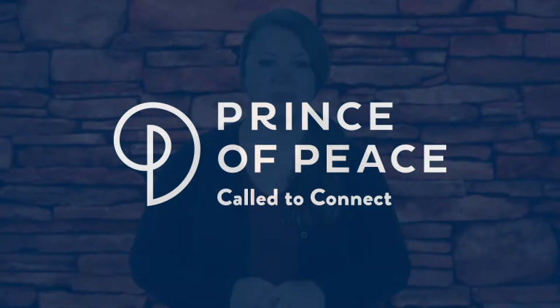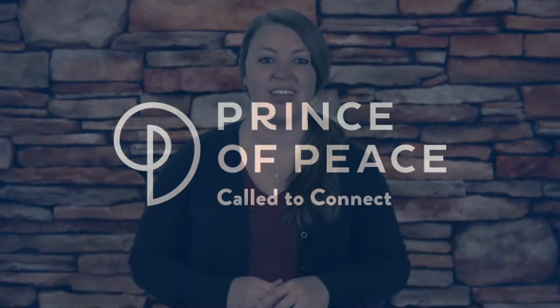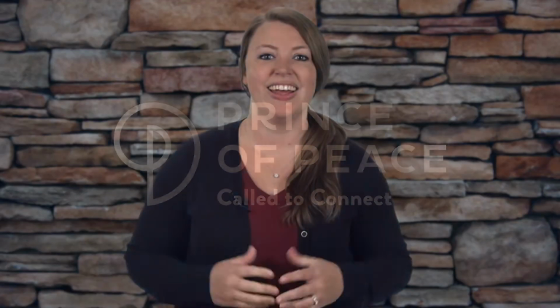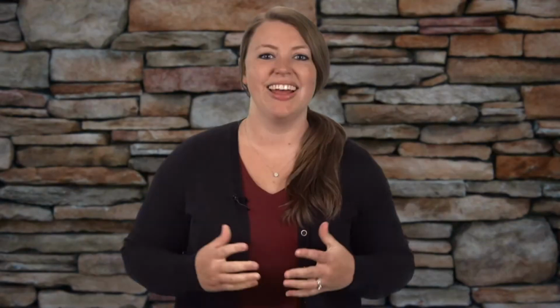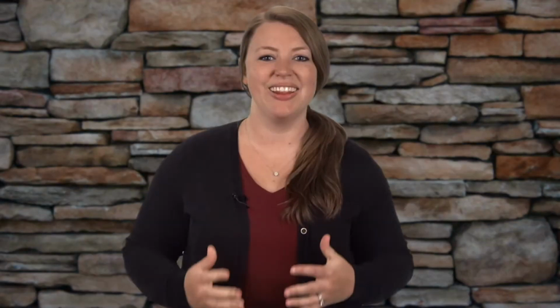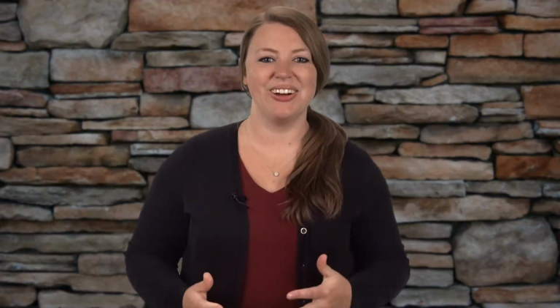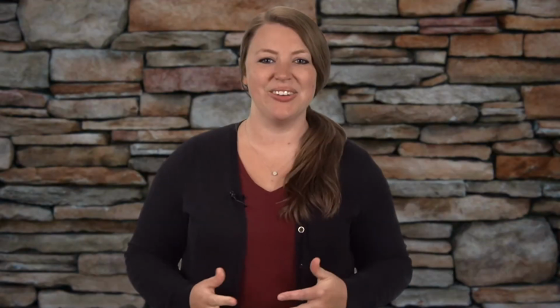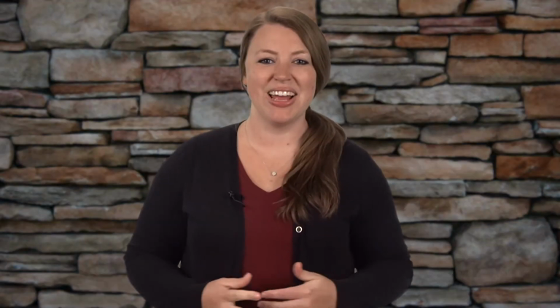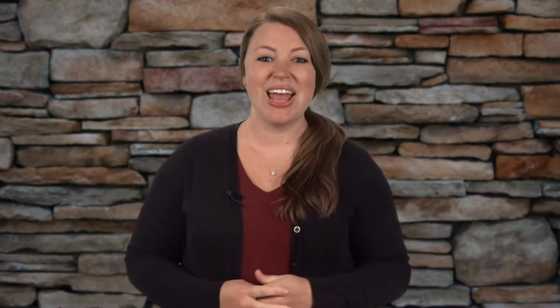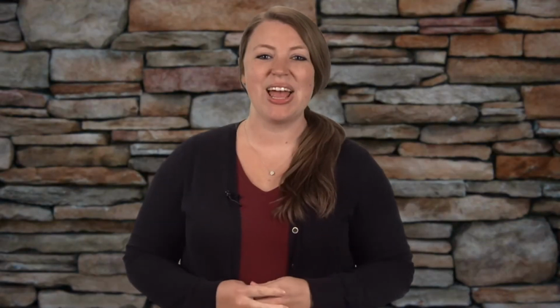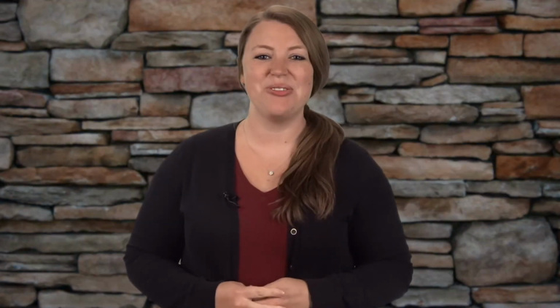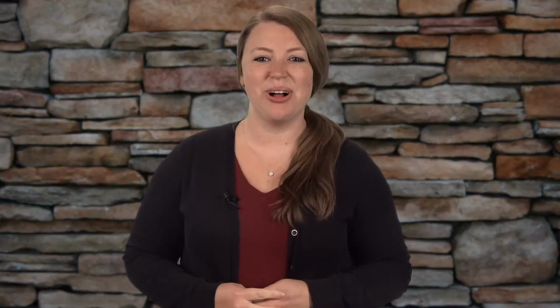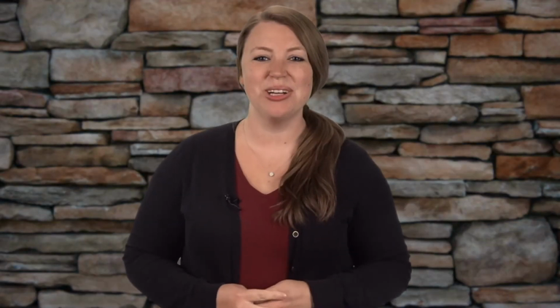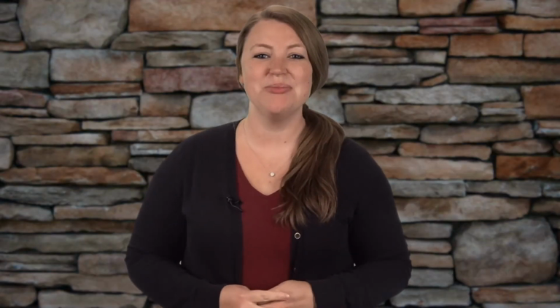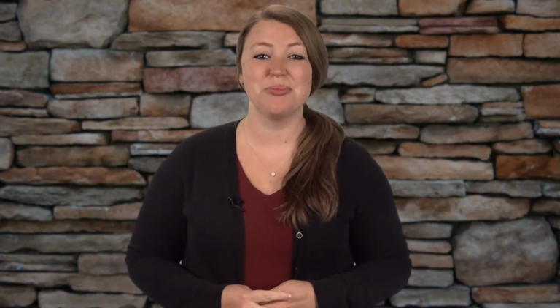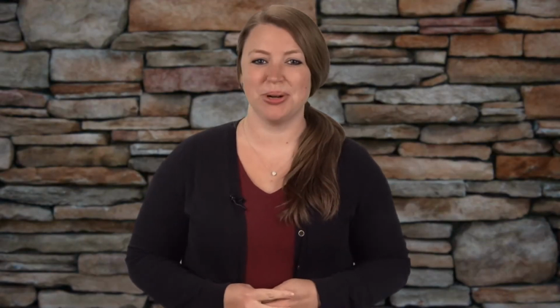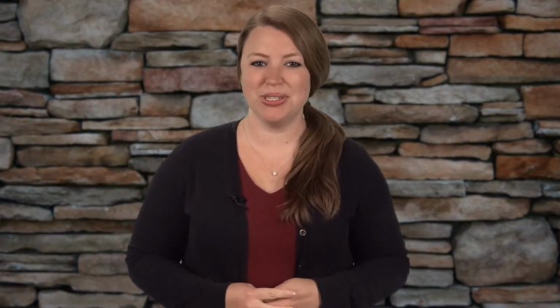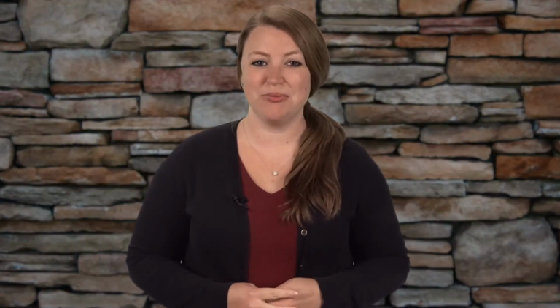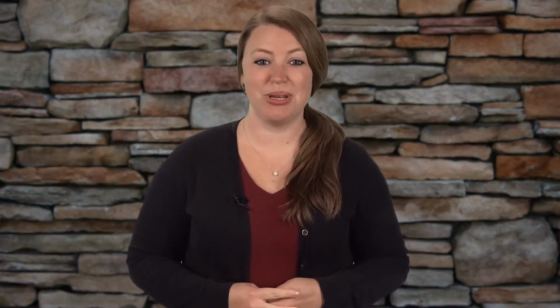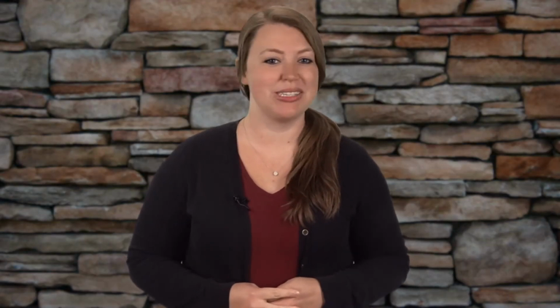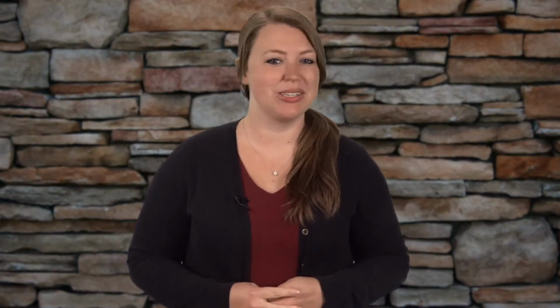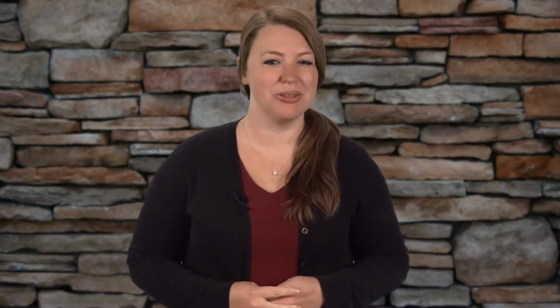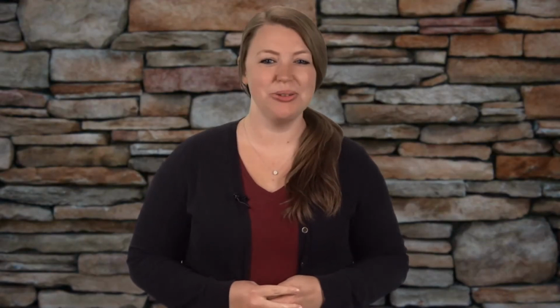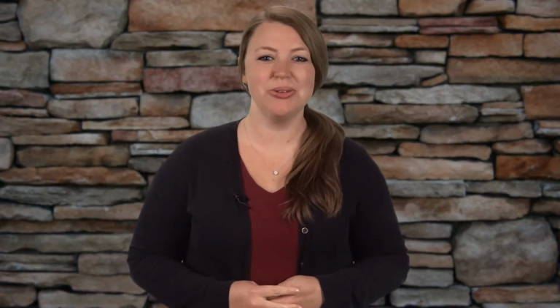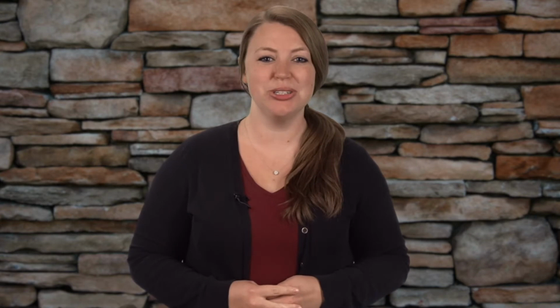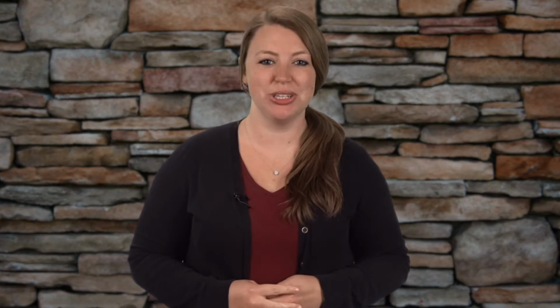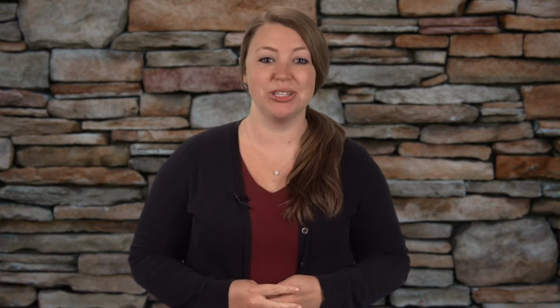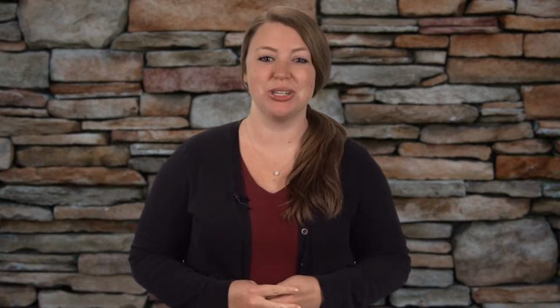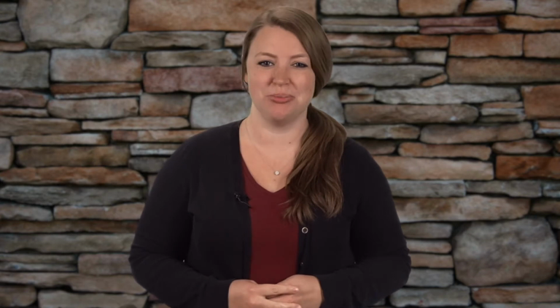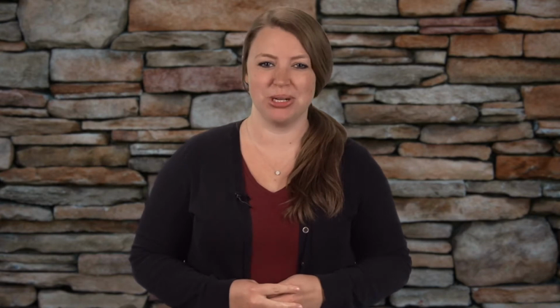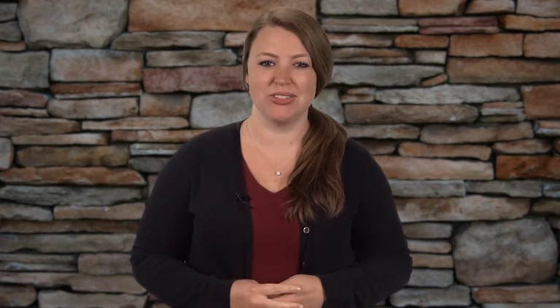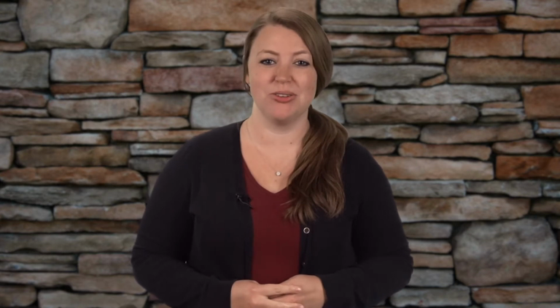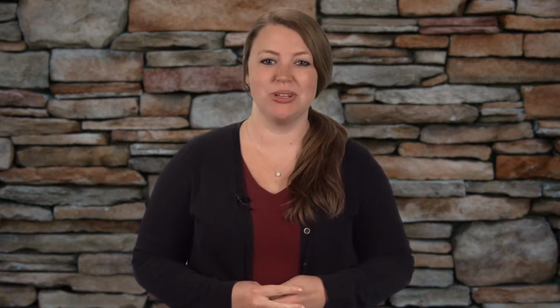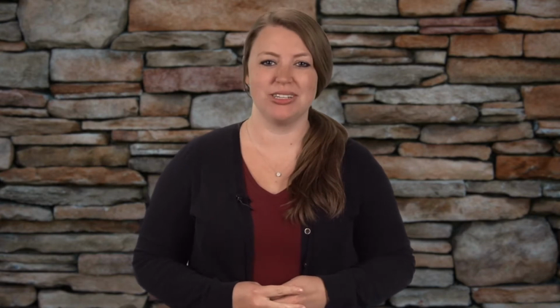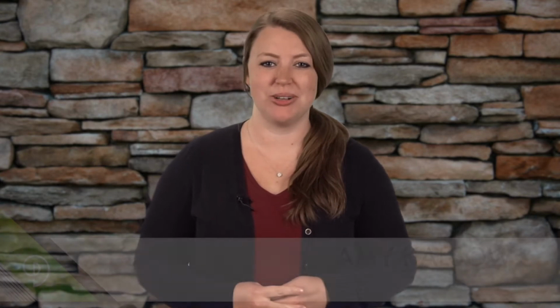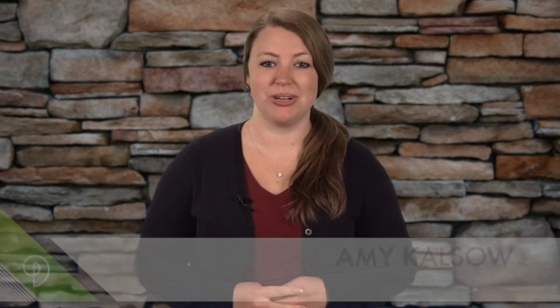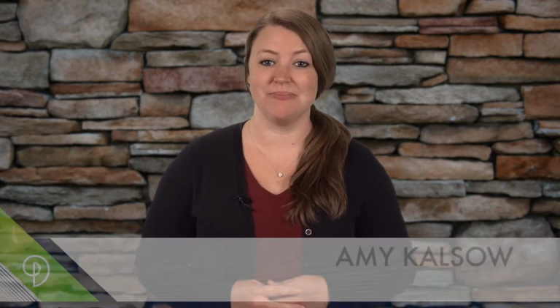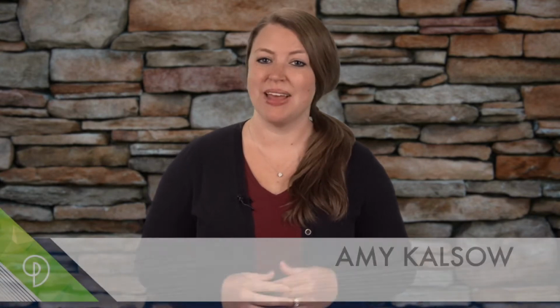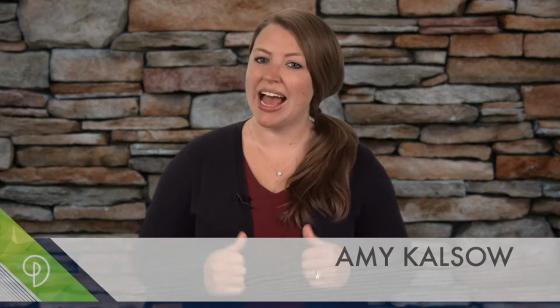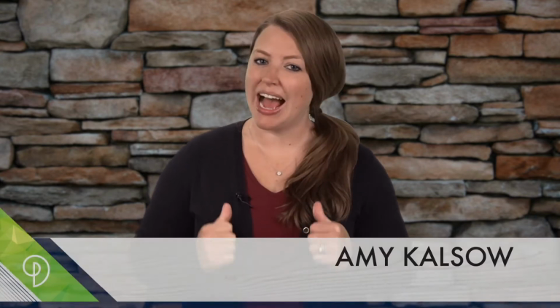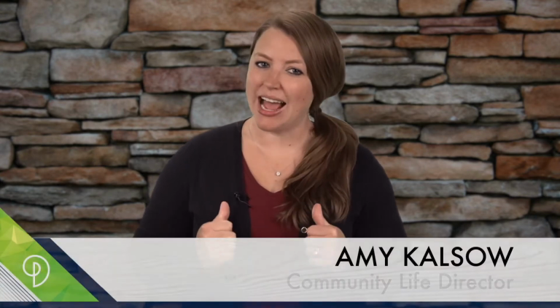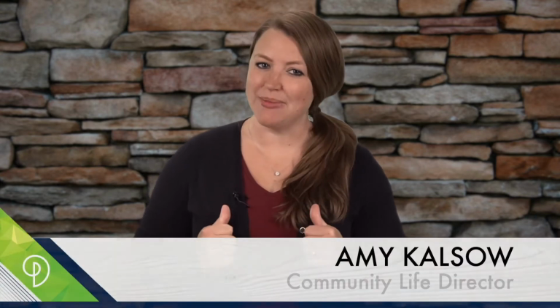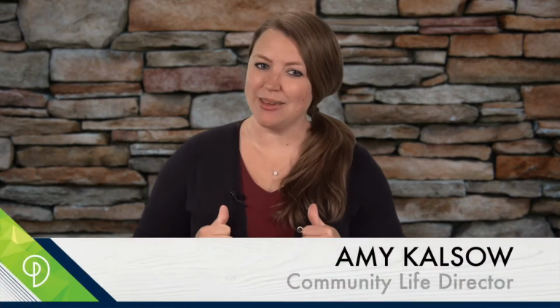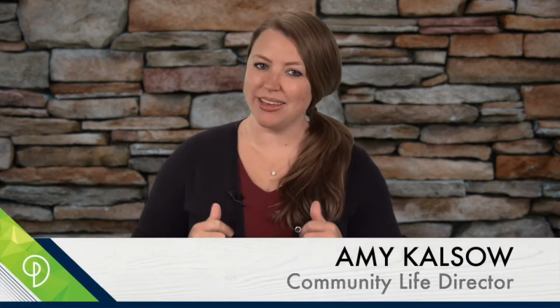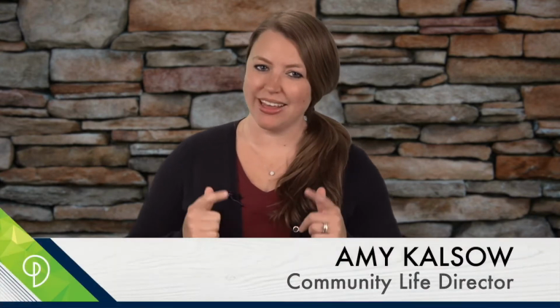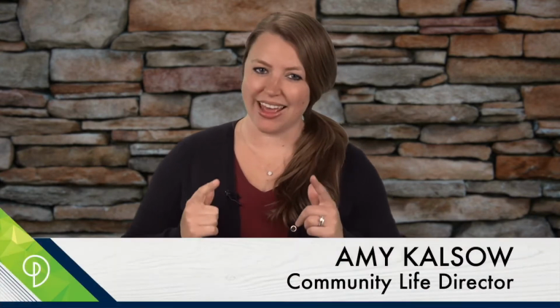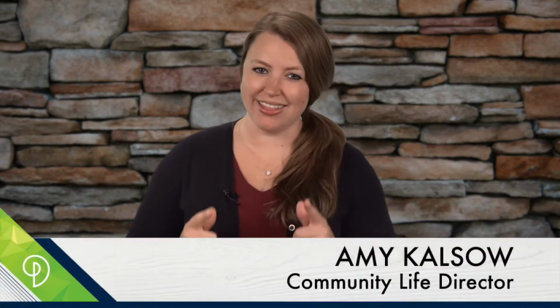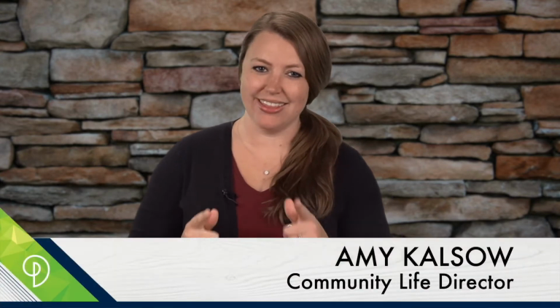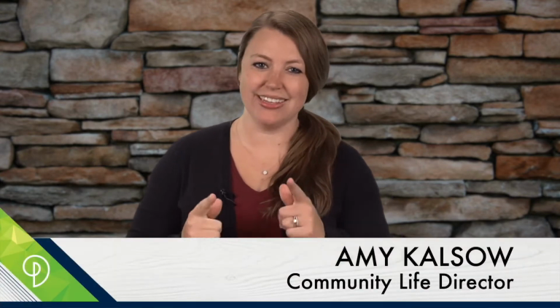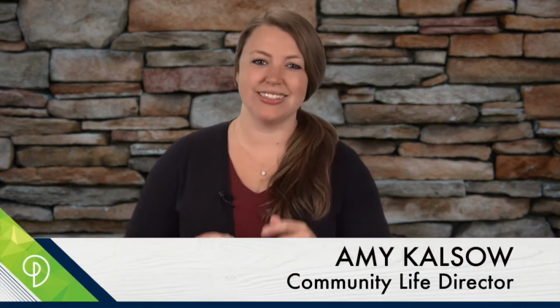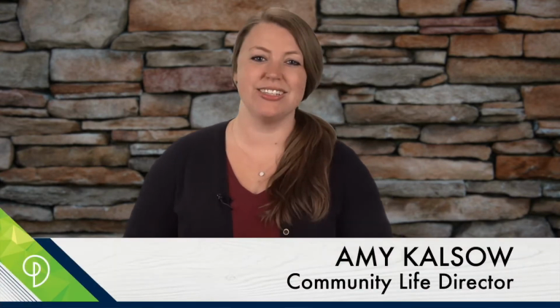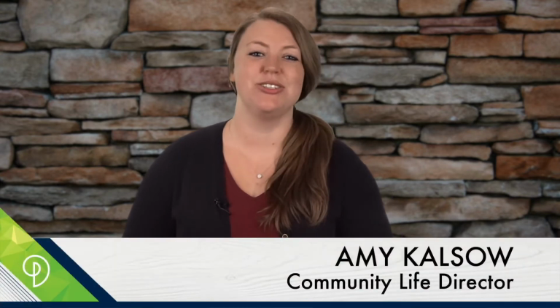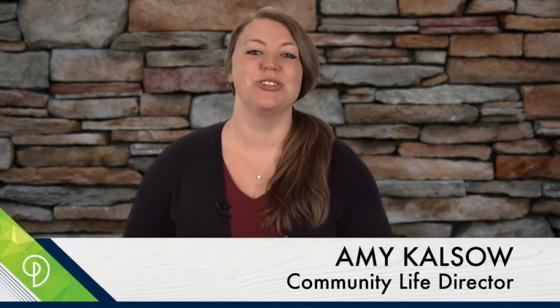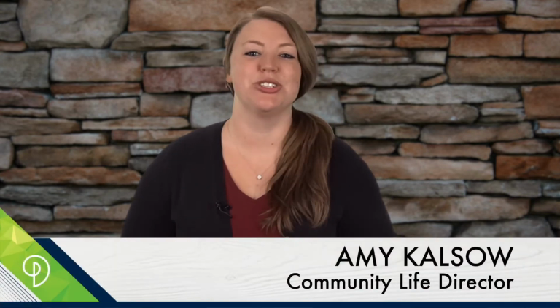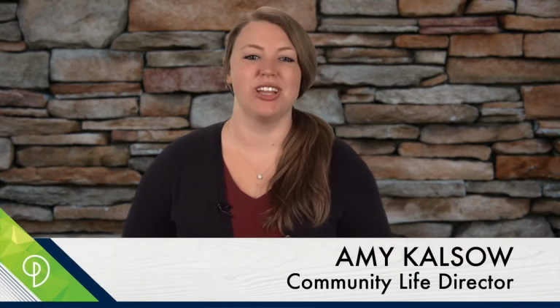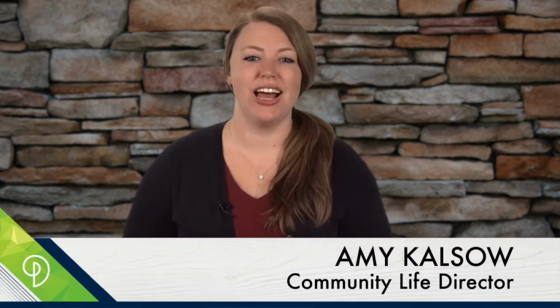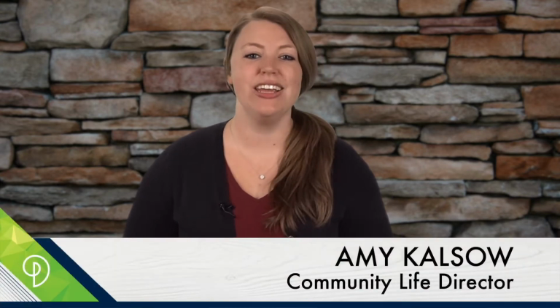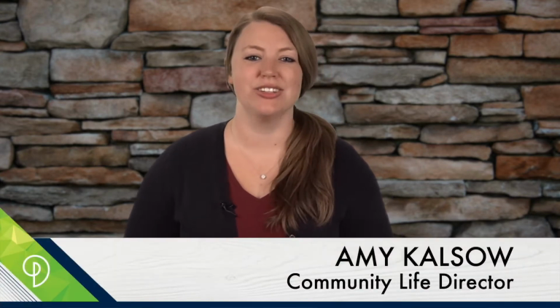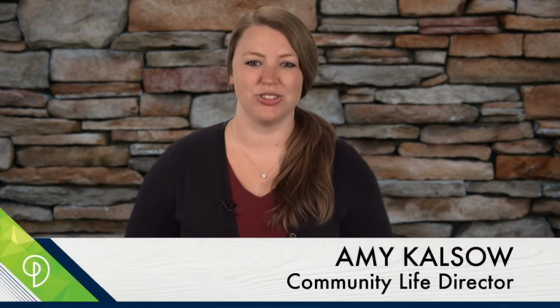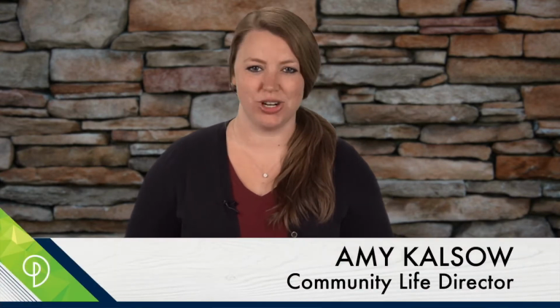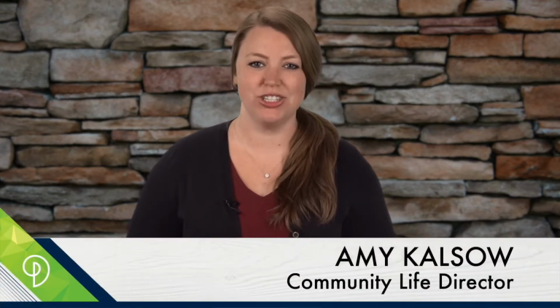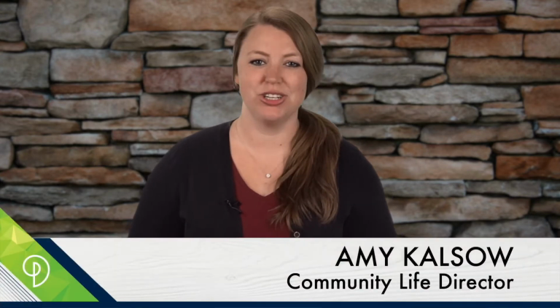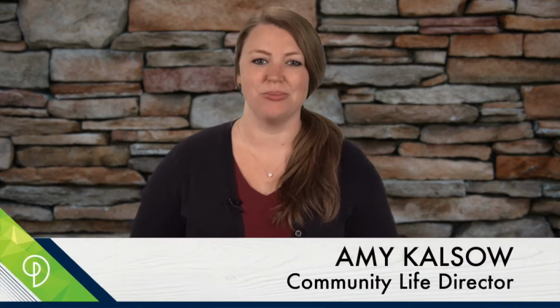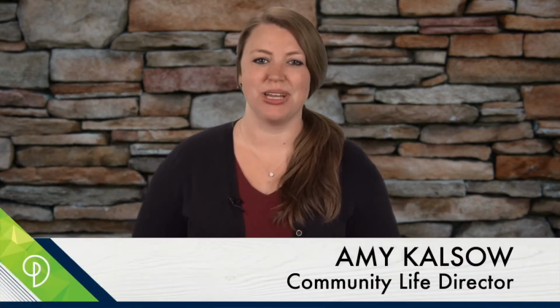Hello and welcome to Prince of Peace Lutheran Church in Burnsville, Minnesota. I'm Amy and this is your July construction update.